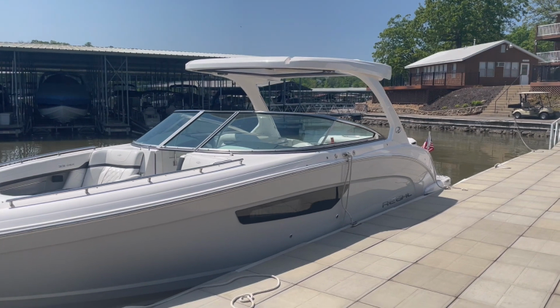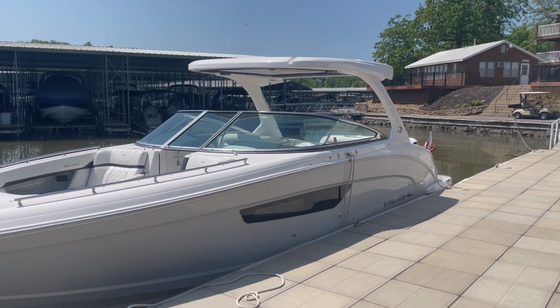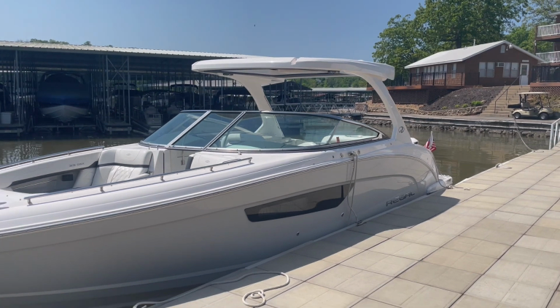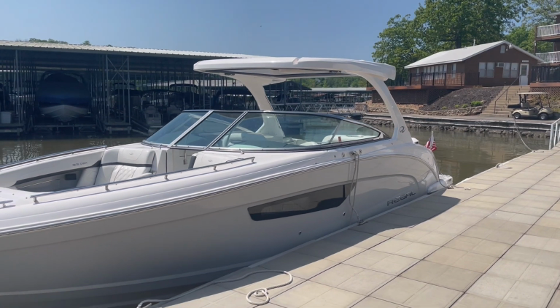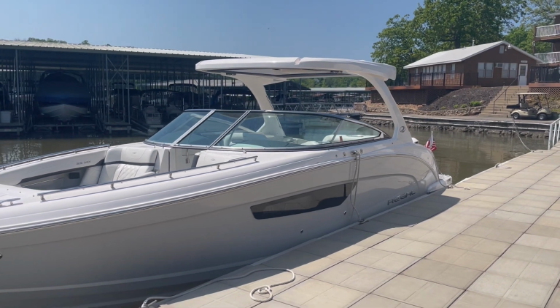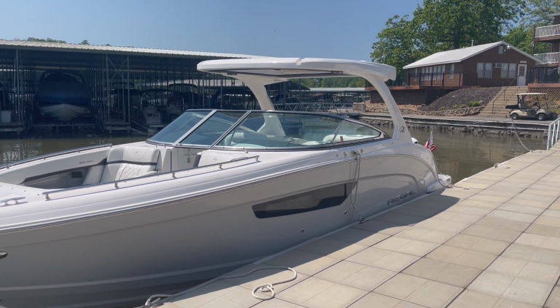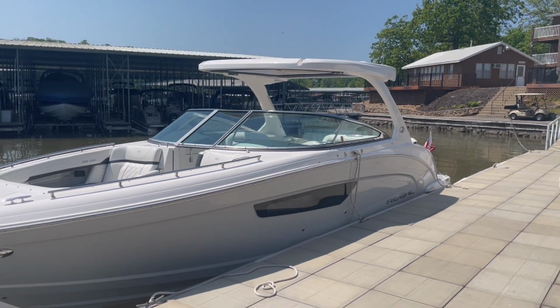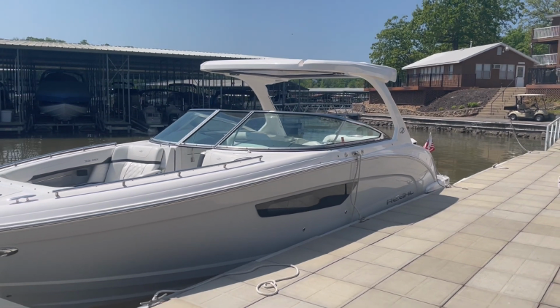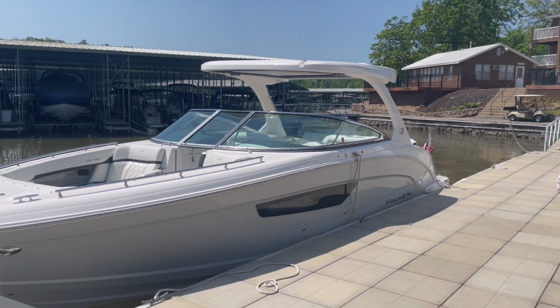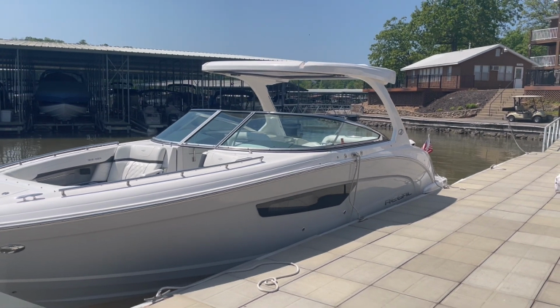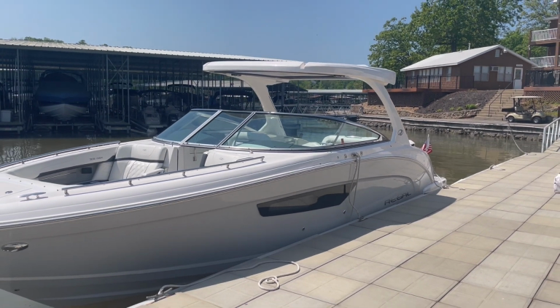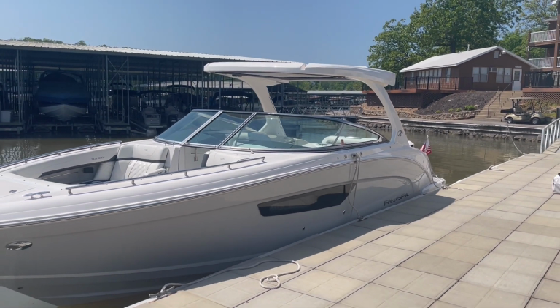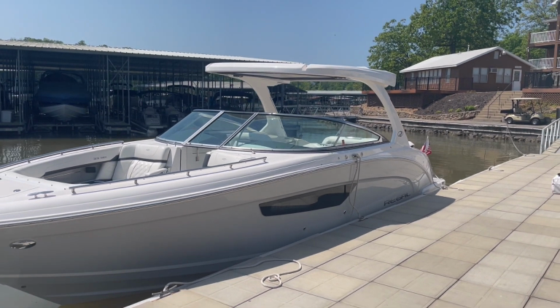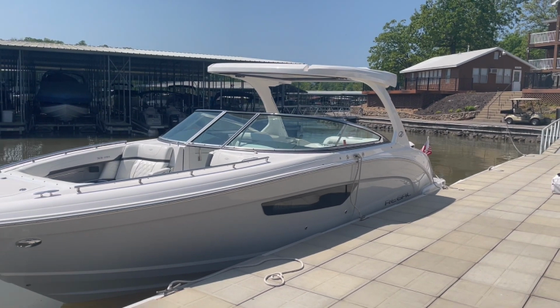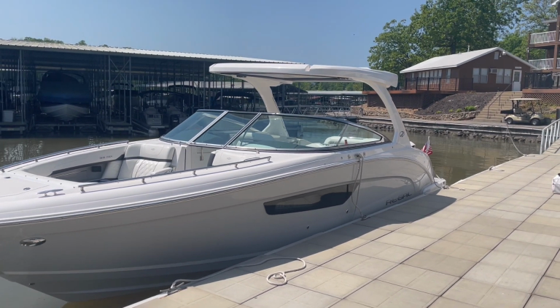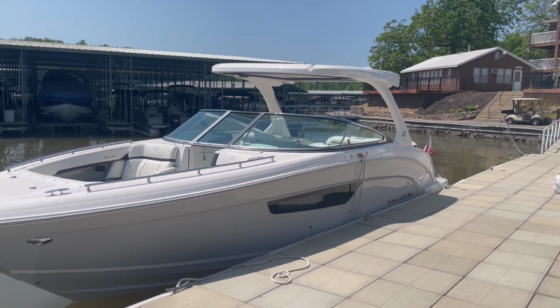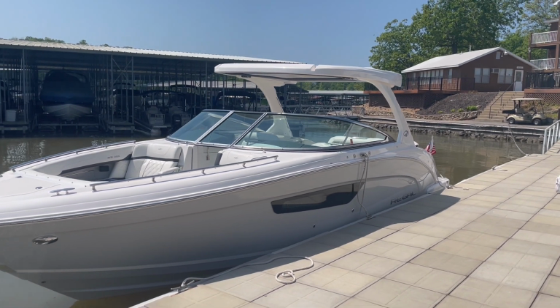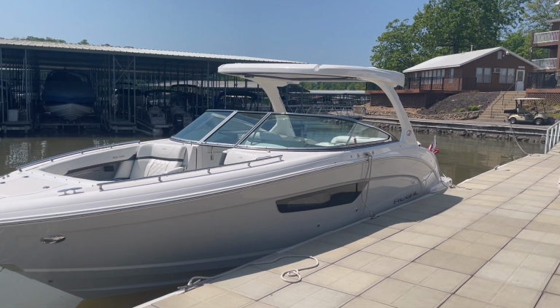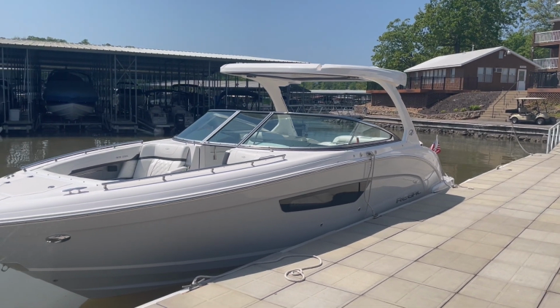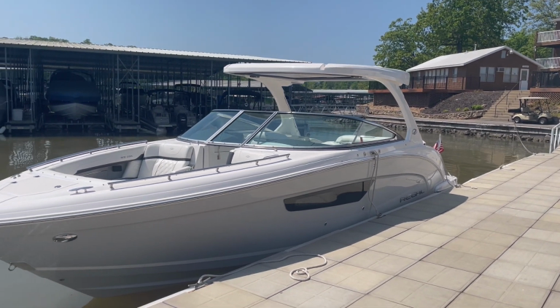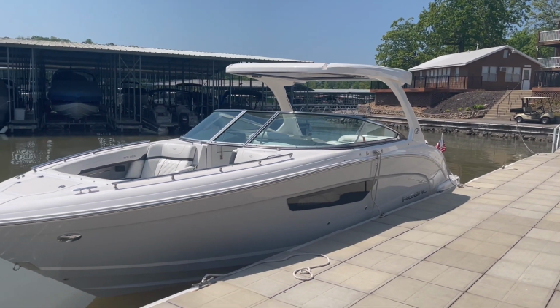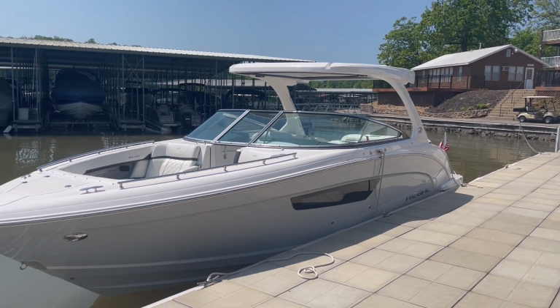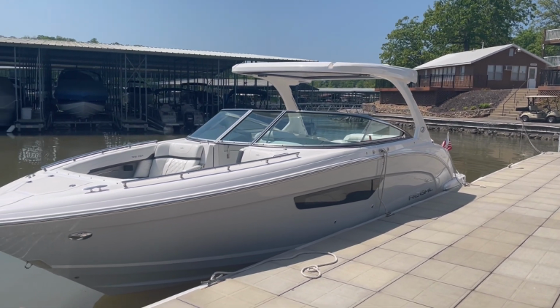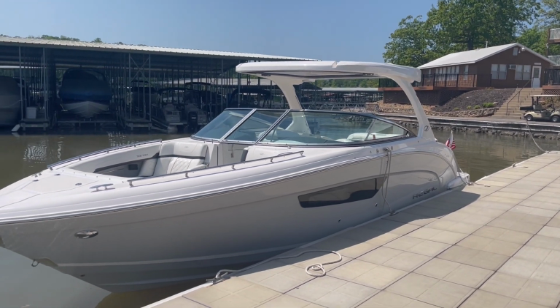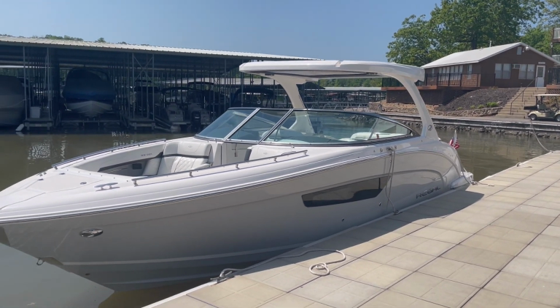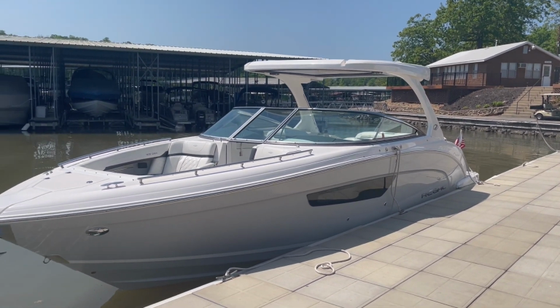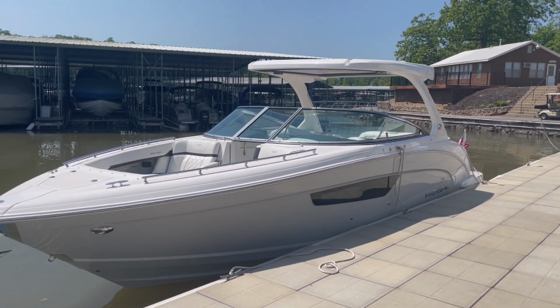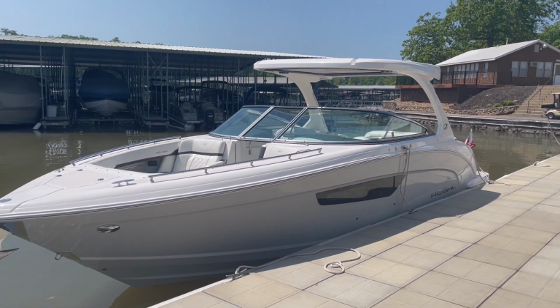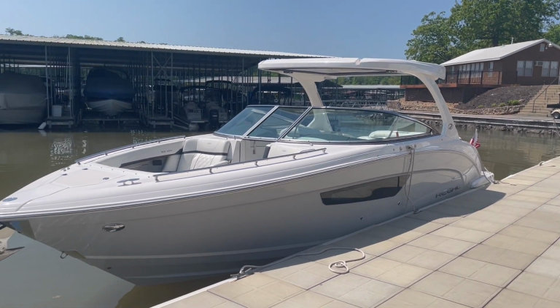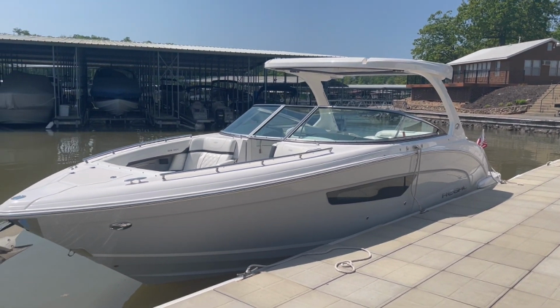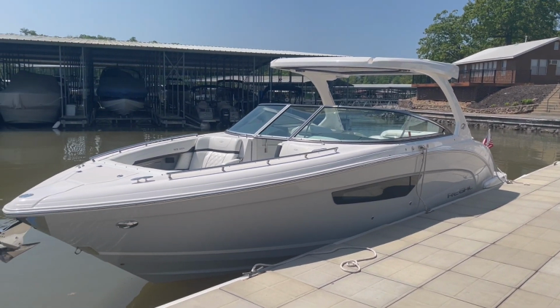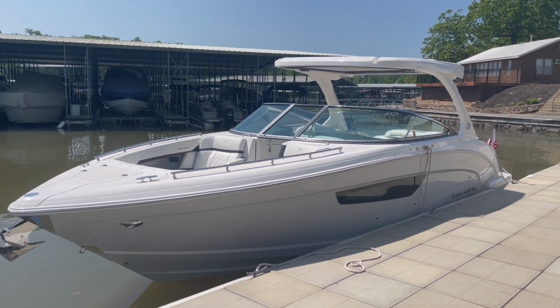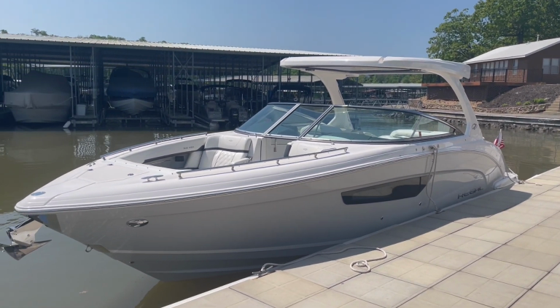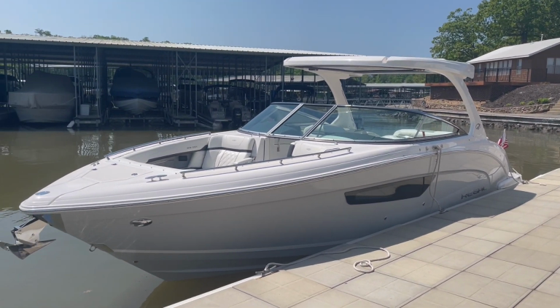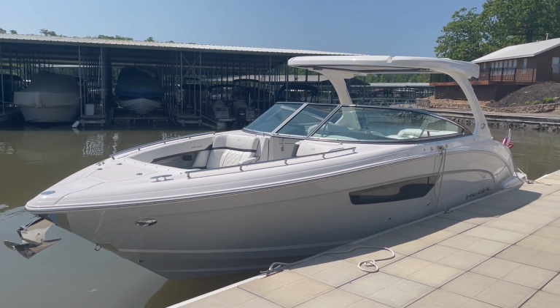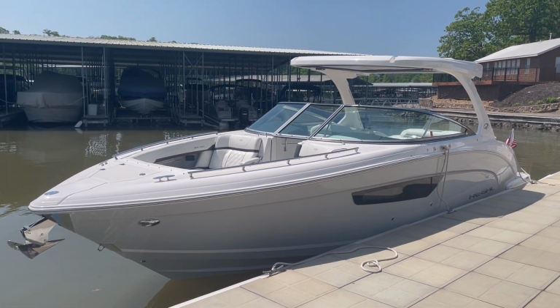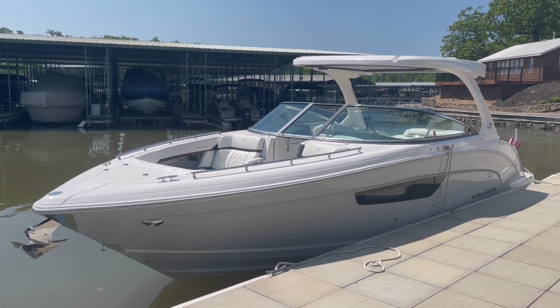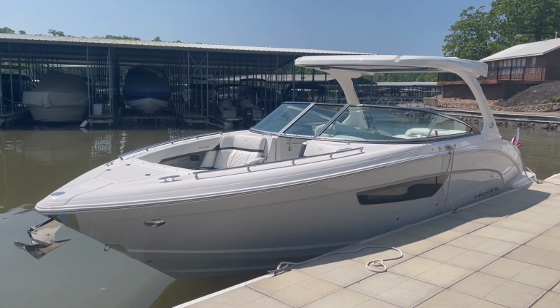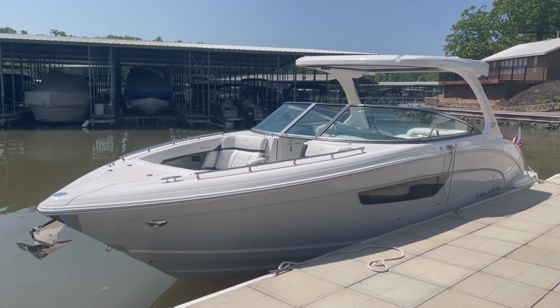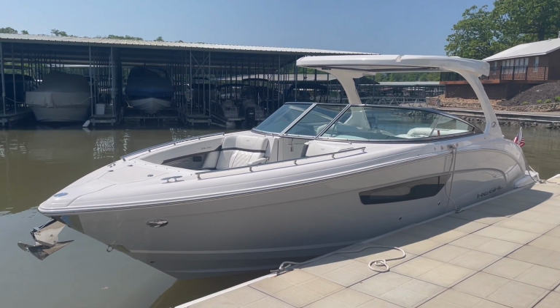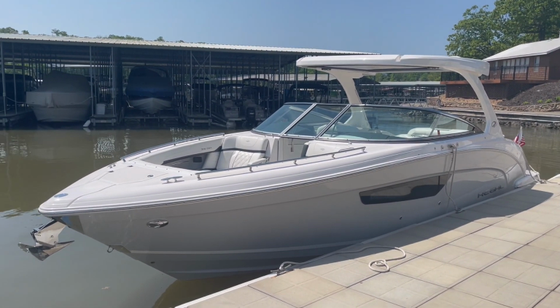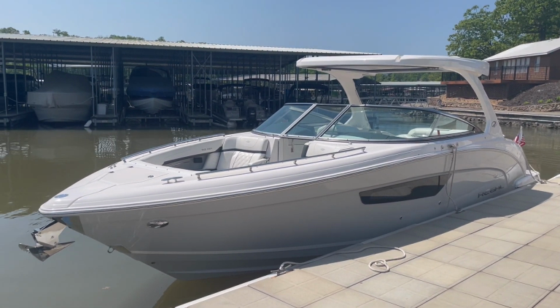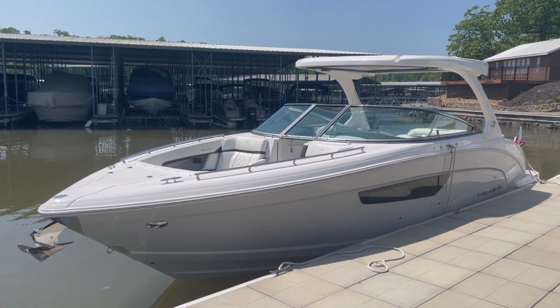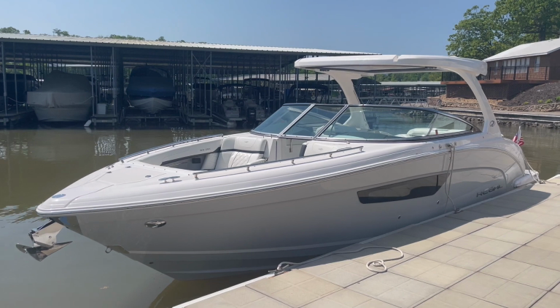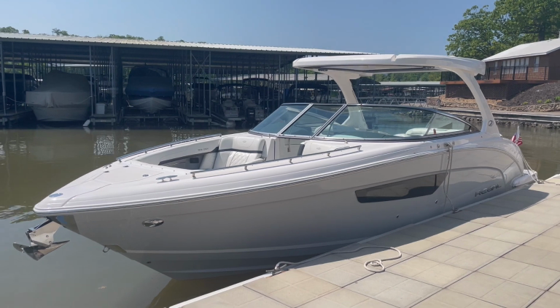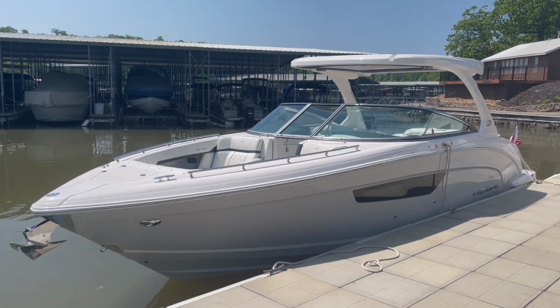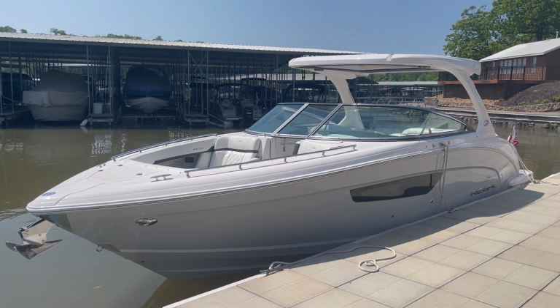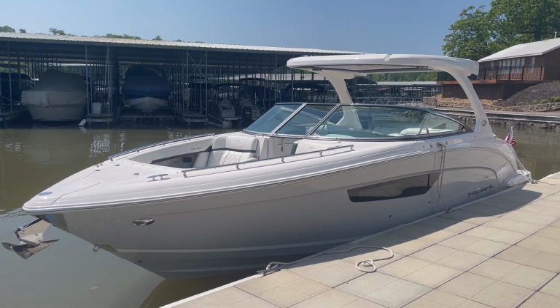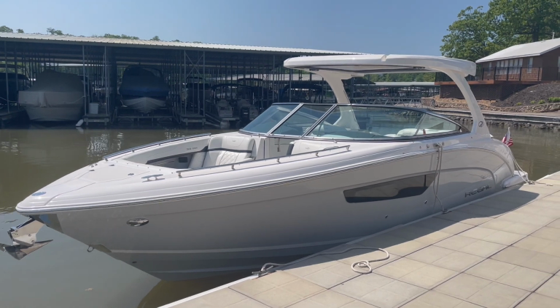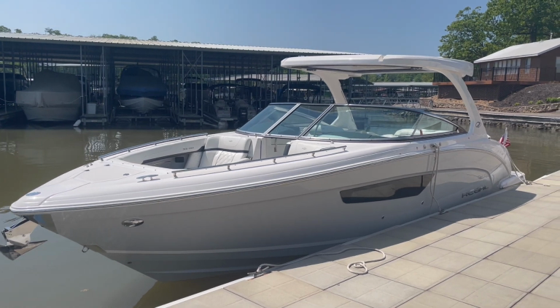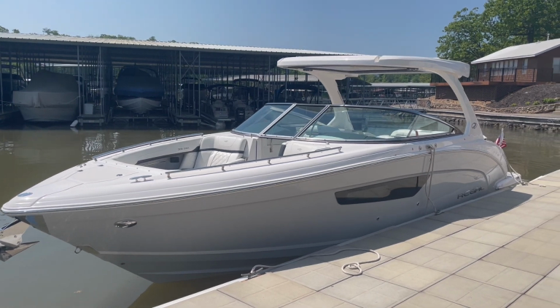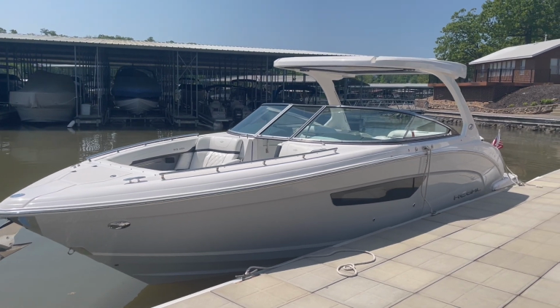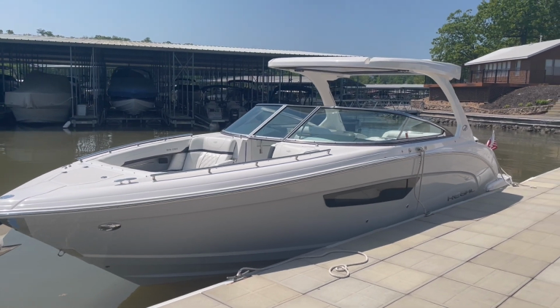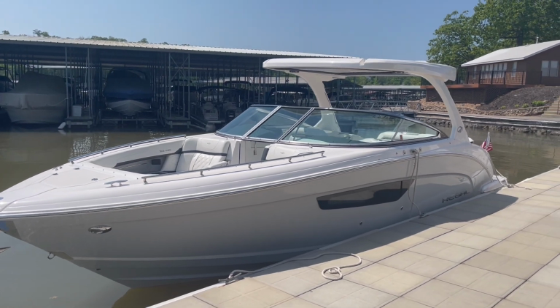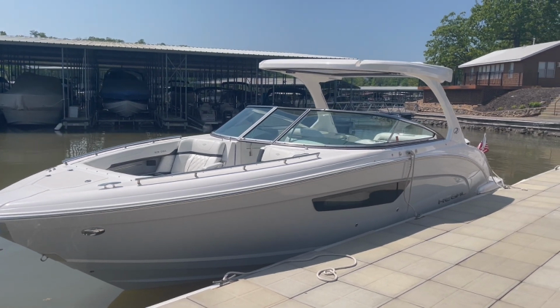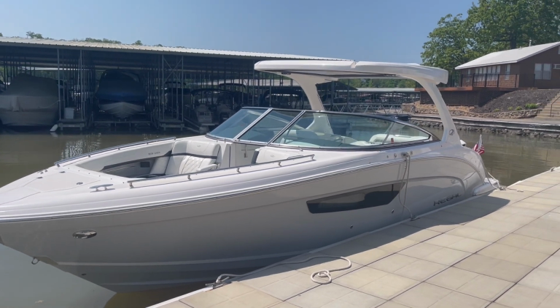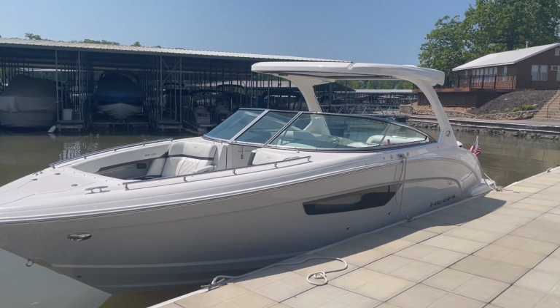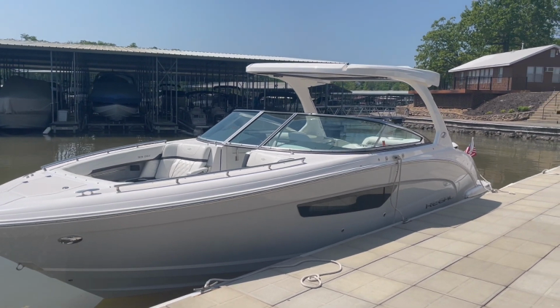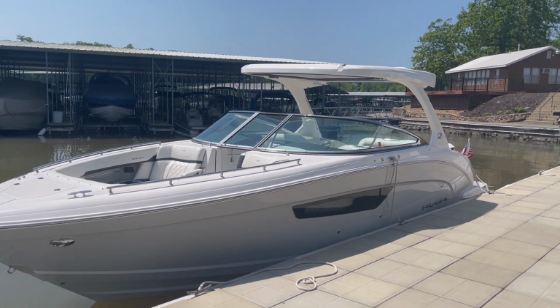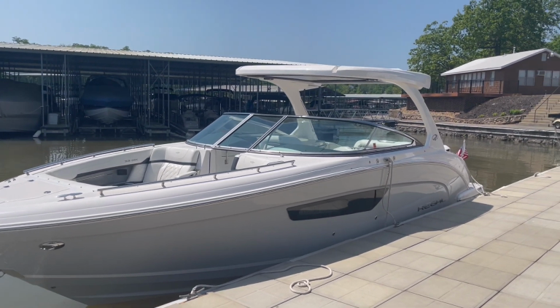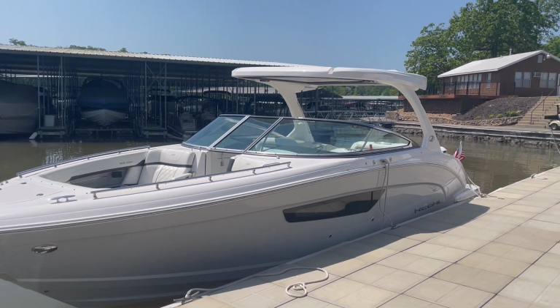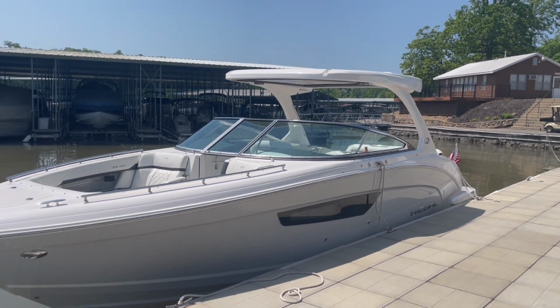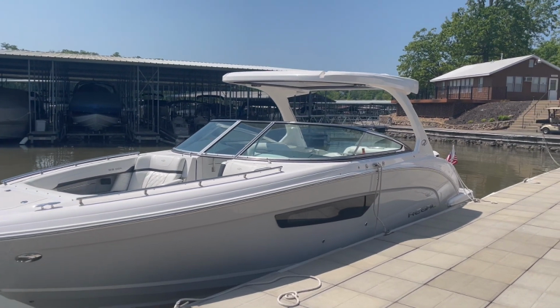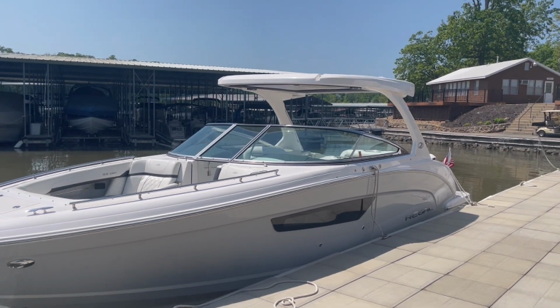It has twin Yamaha 300s on it — great power for this boat. Basically it's a 3300 but with outboards on it.